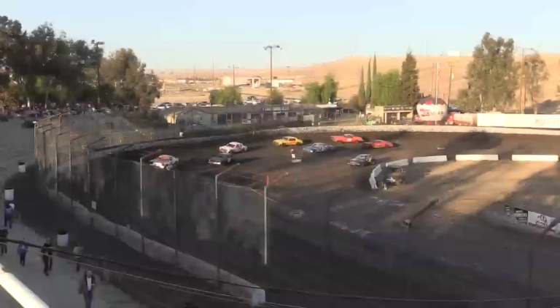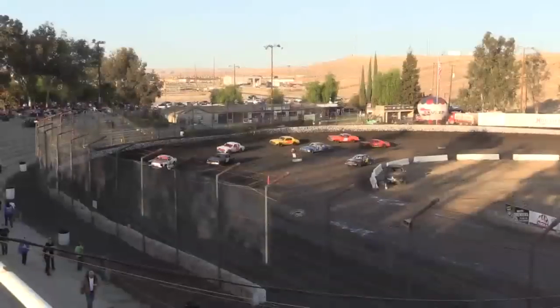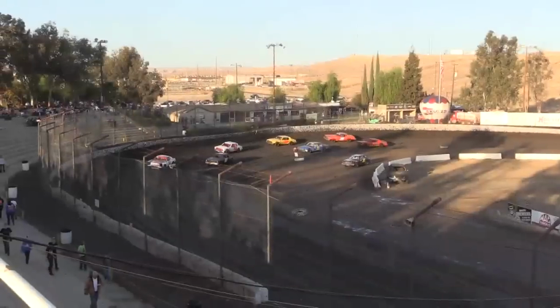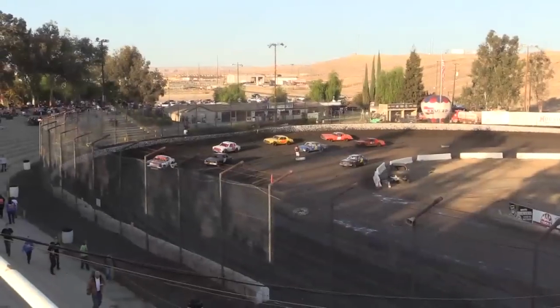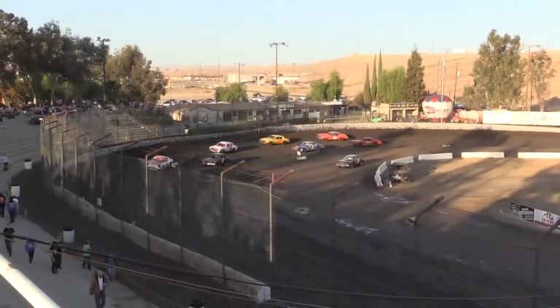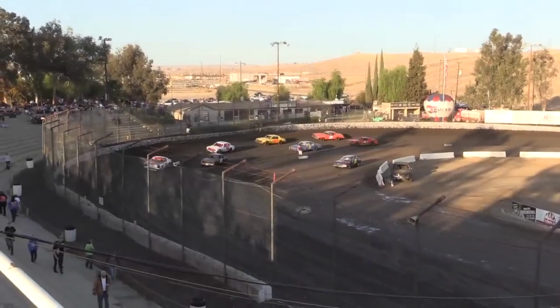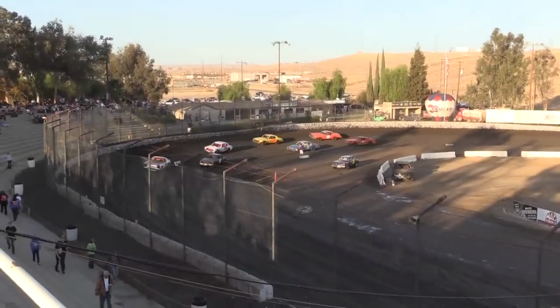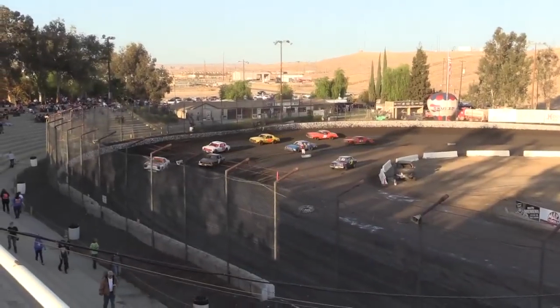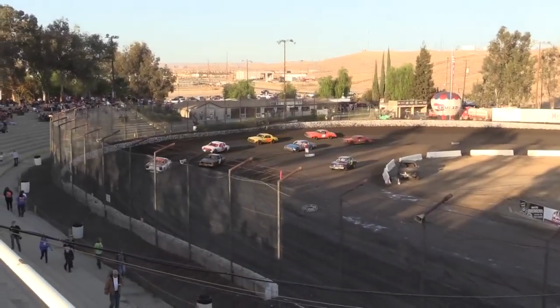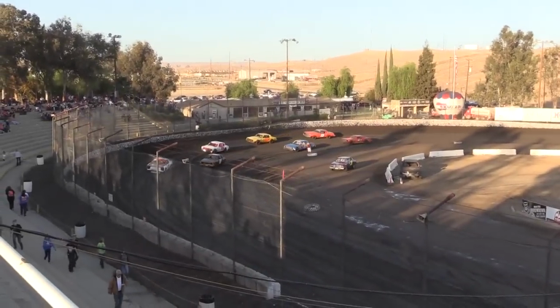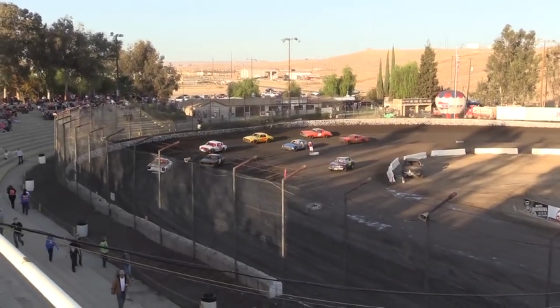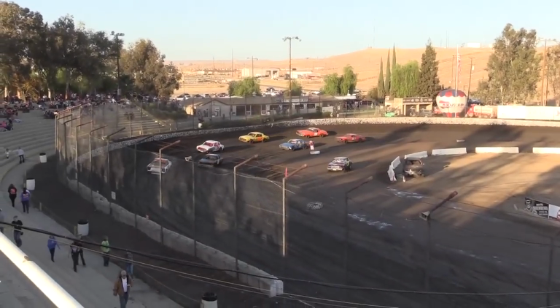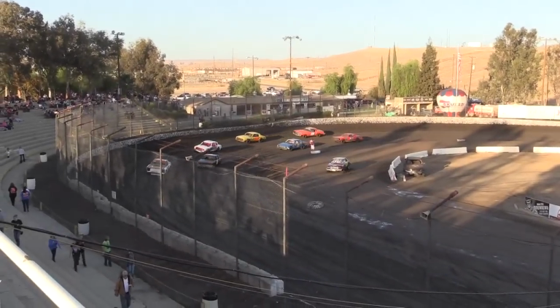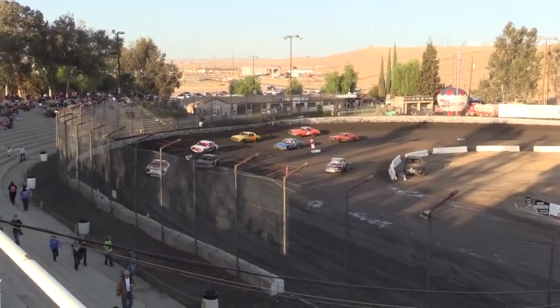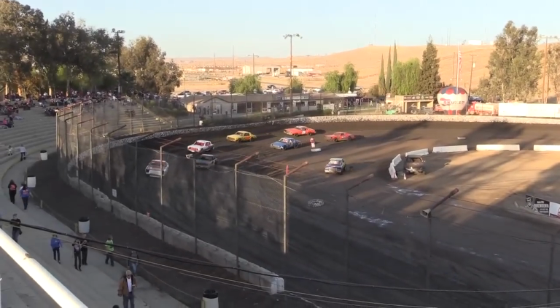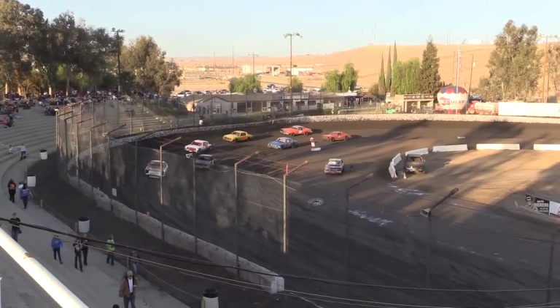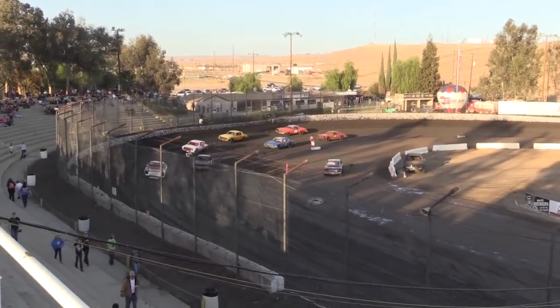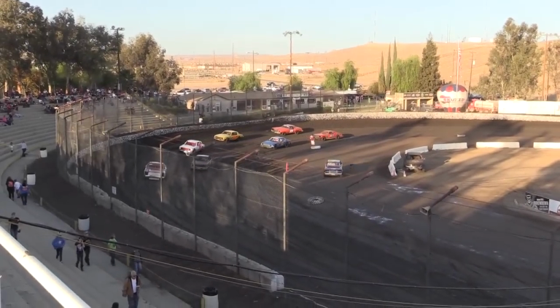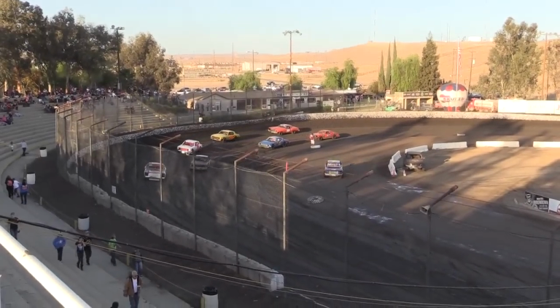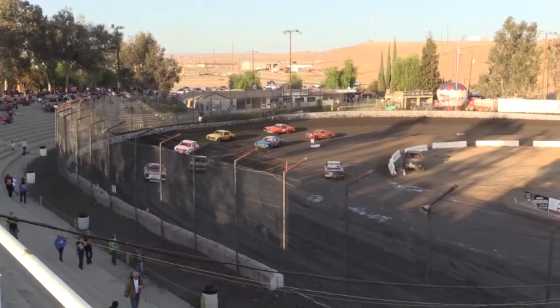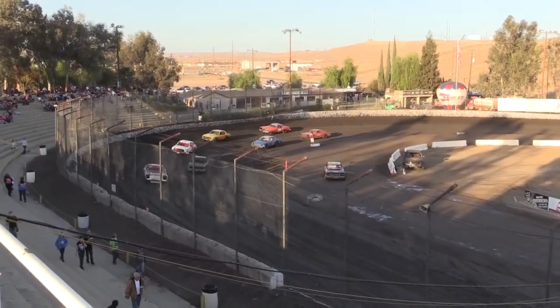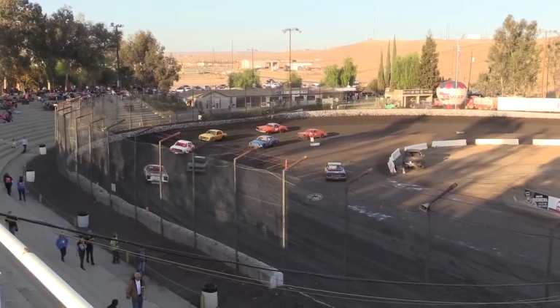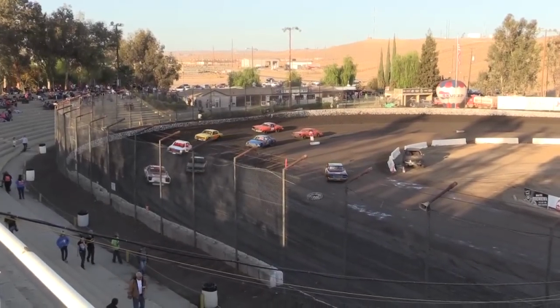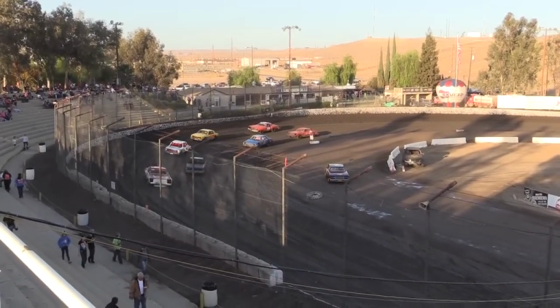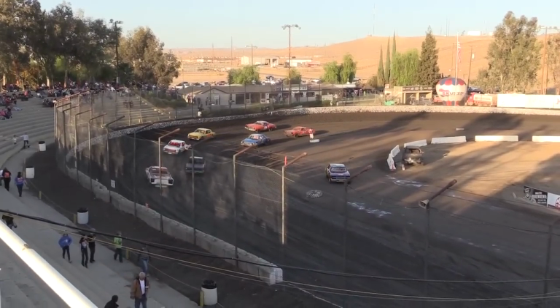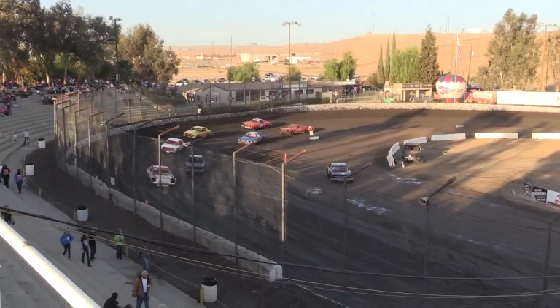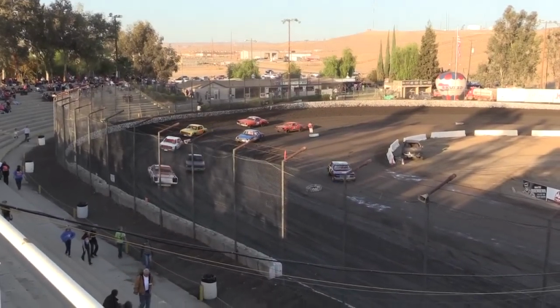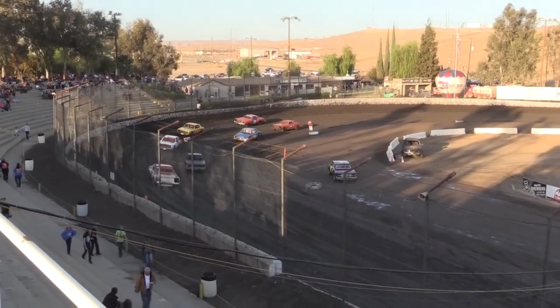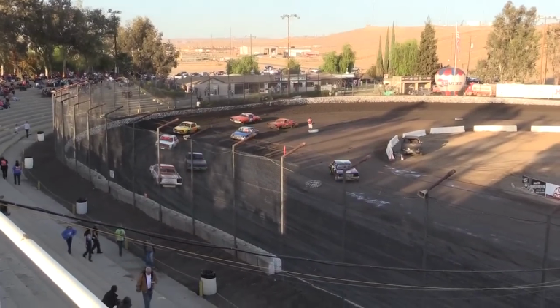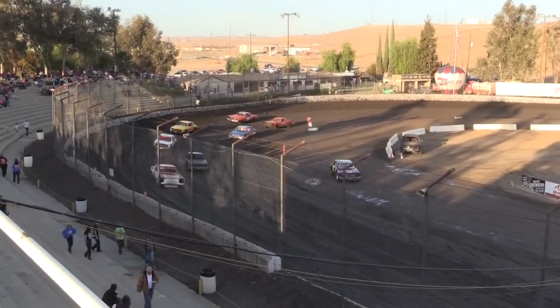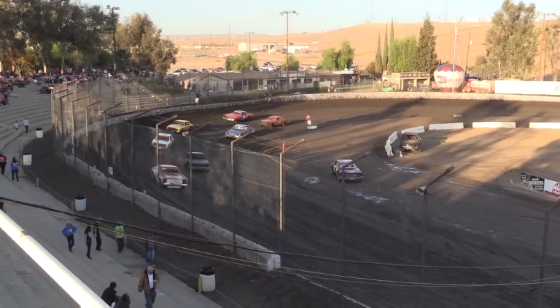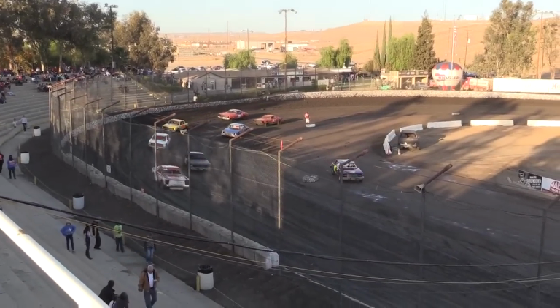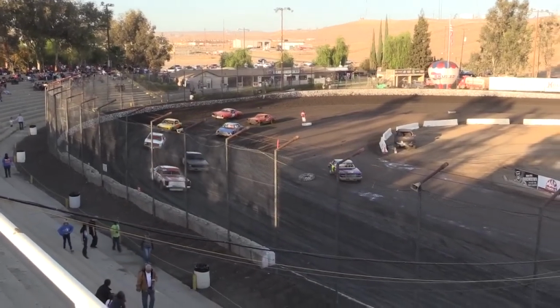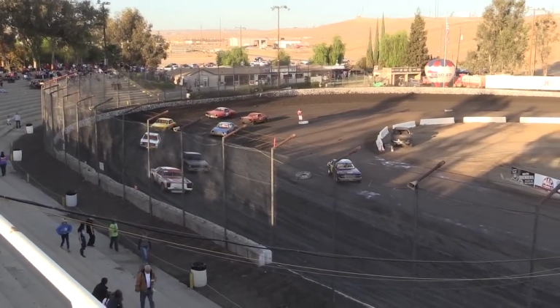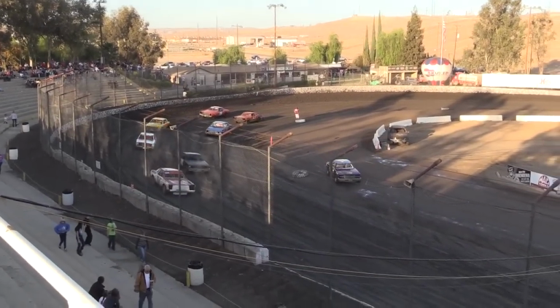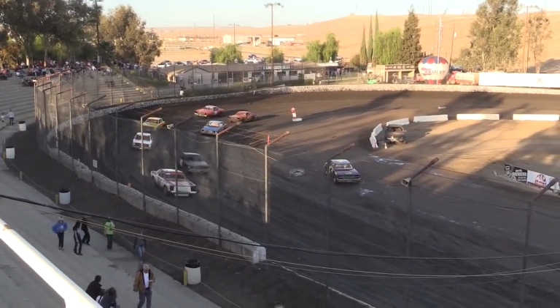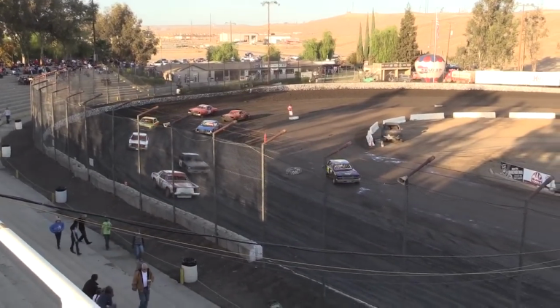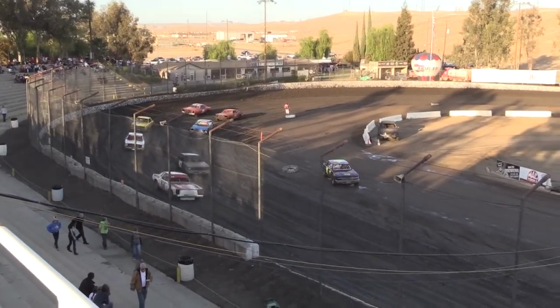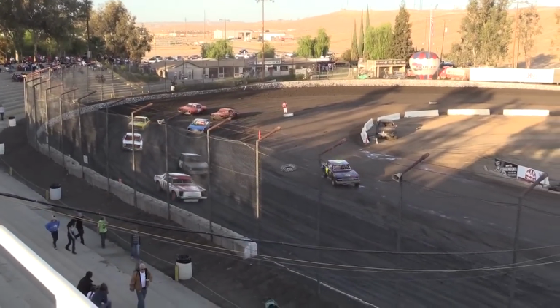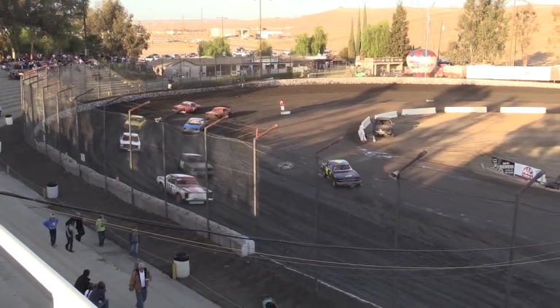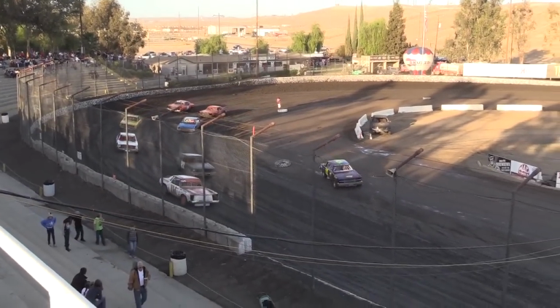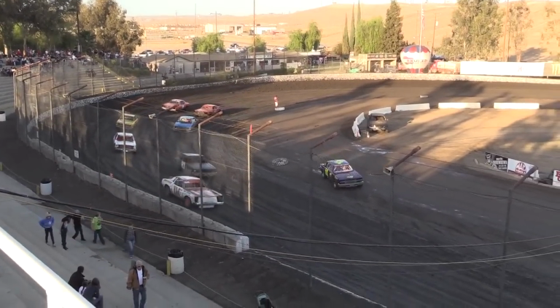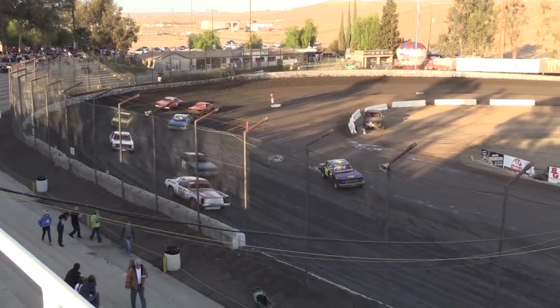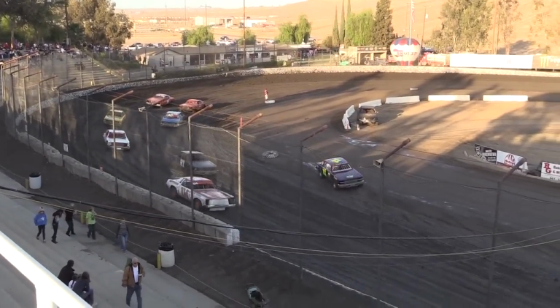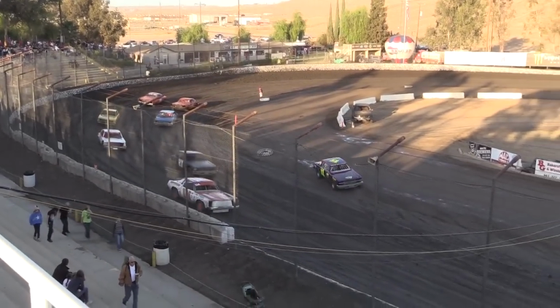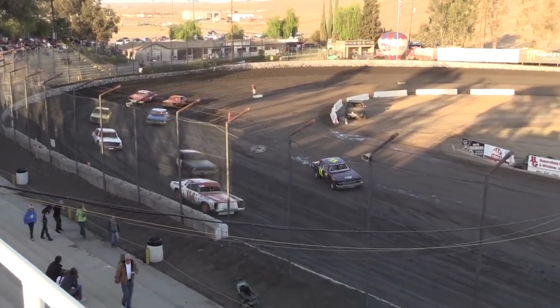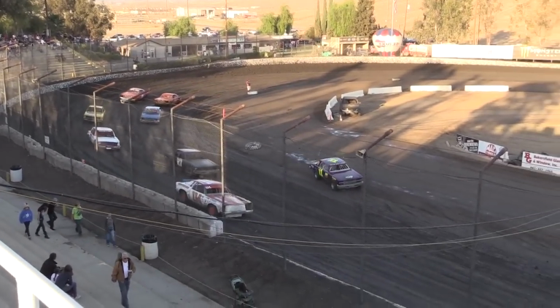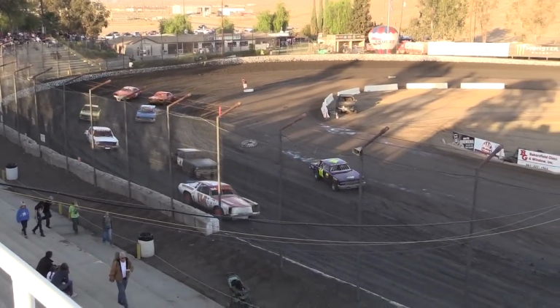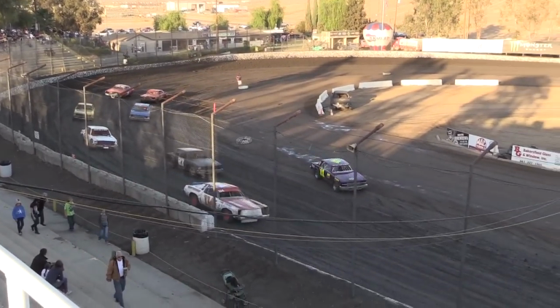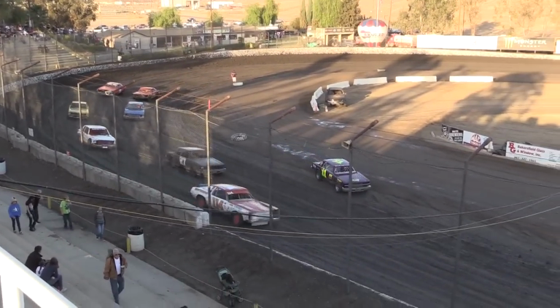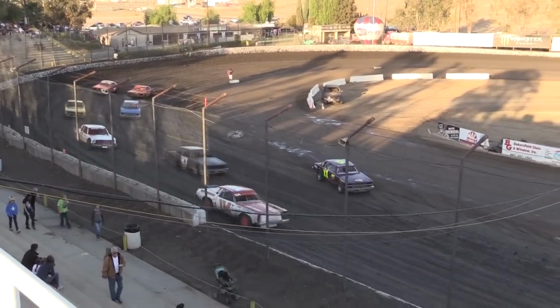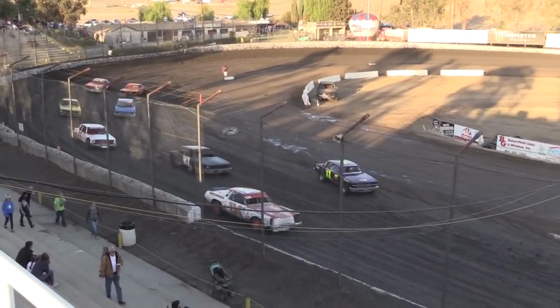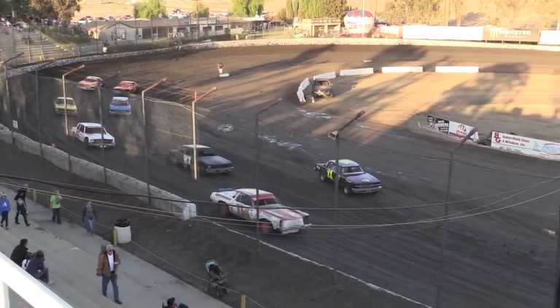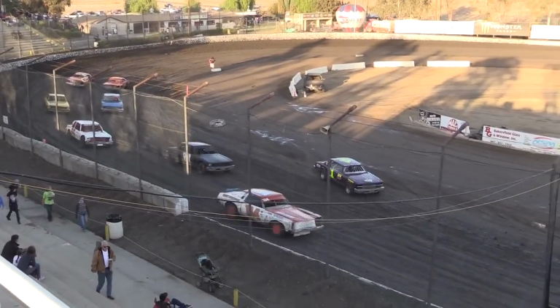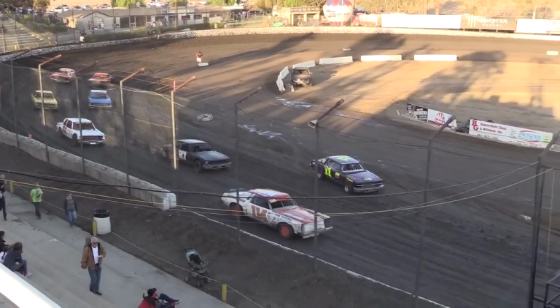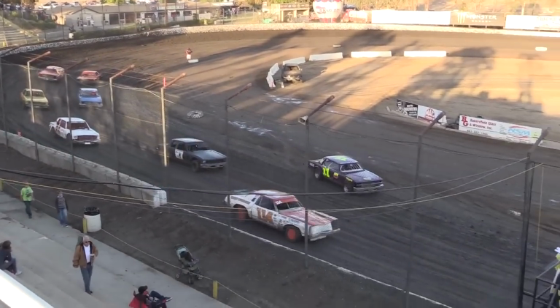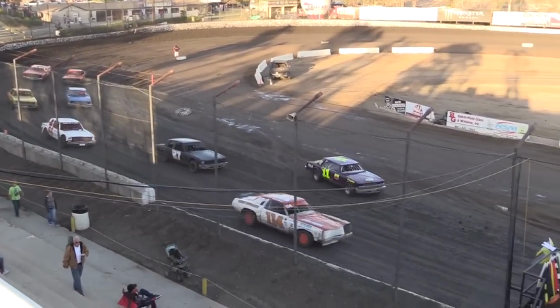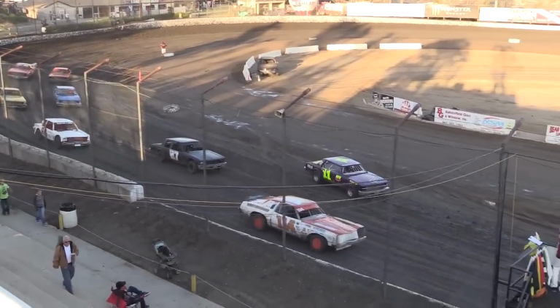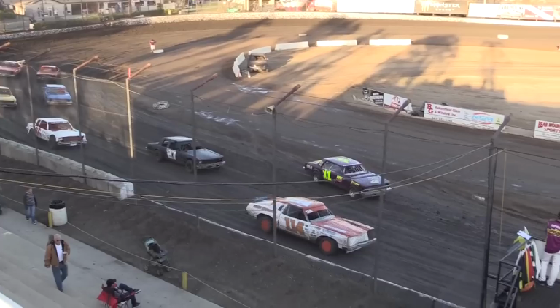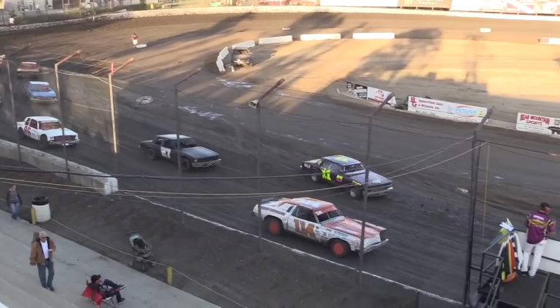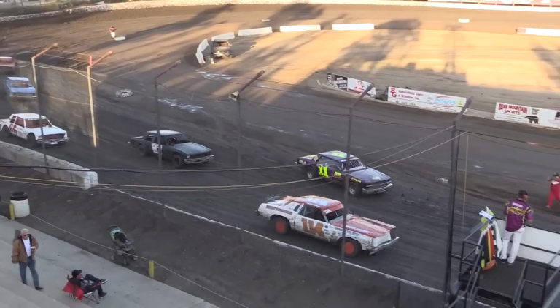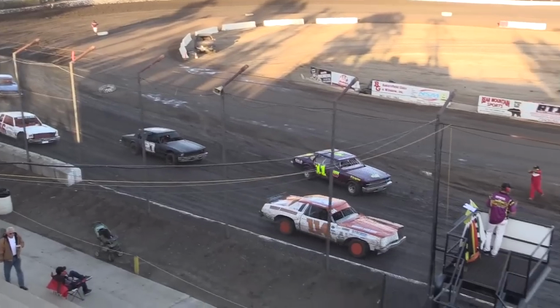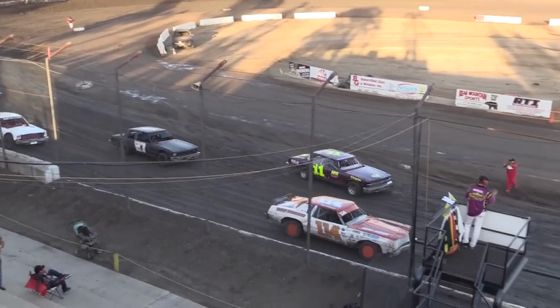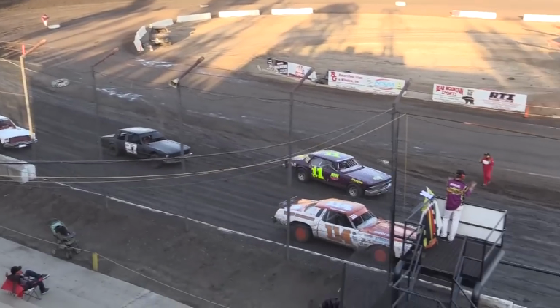Ladies and gentlemen, getting ready for the first heat race of the night — Thanksgiving Thunder at Bakersfield Speedway.